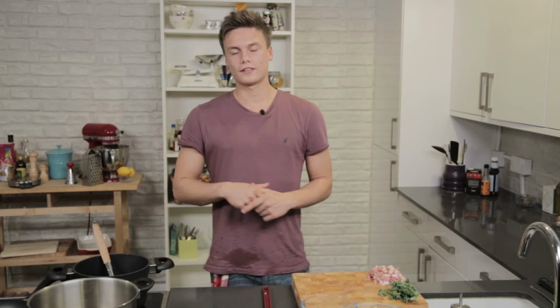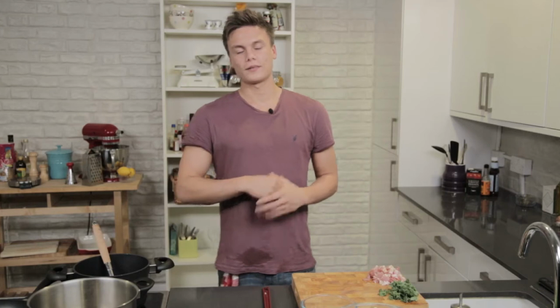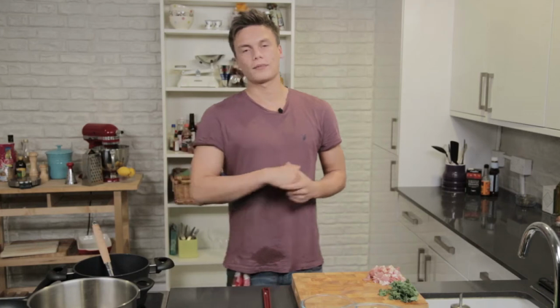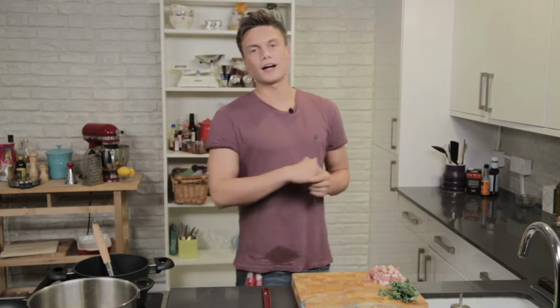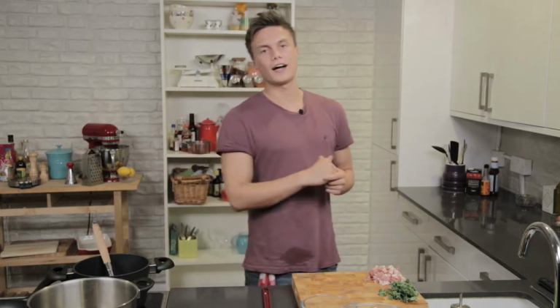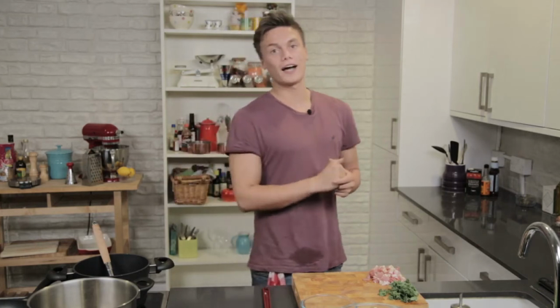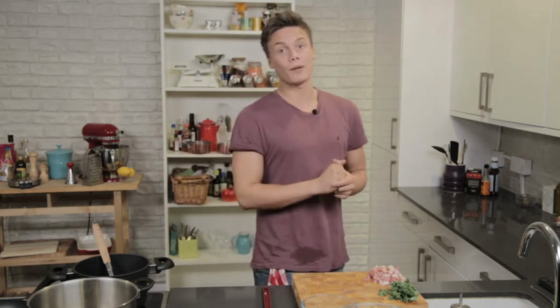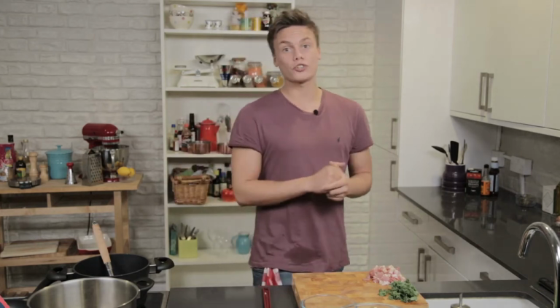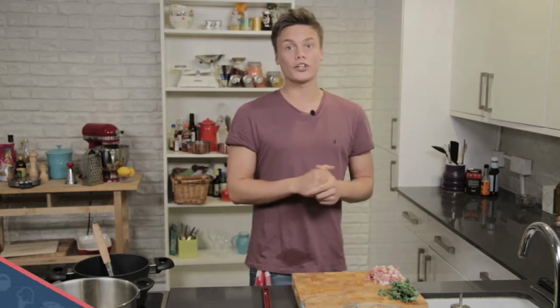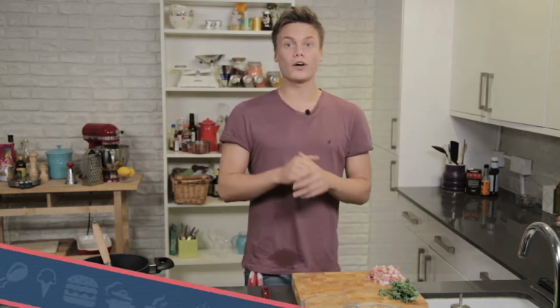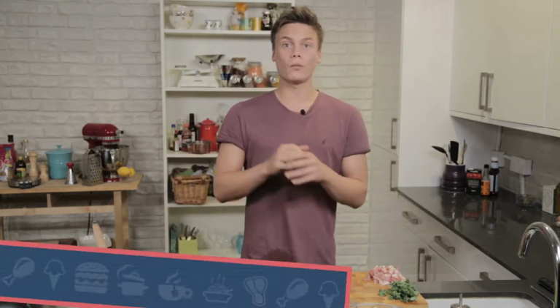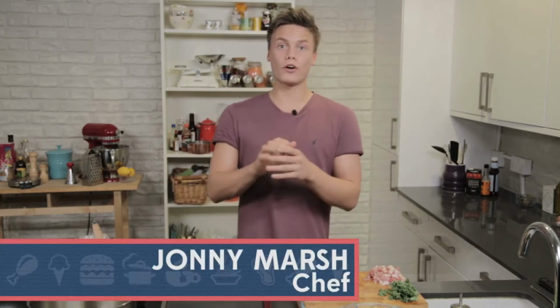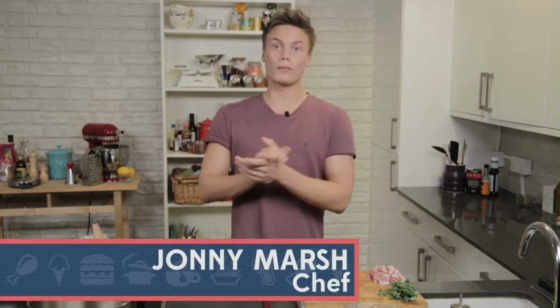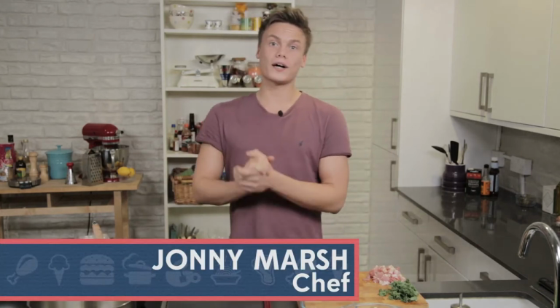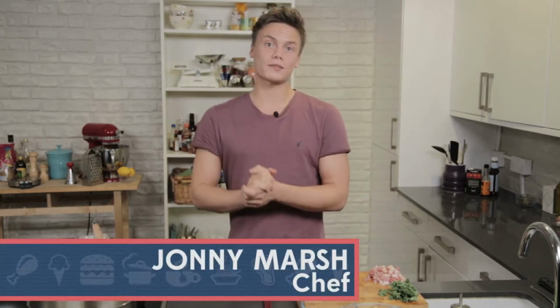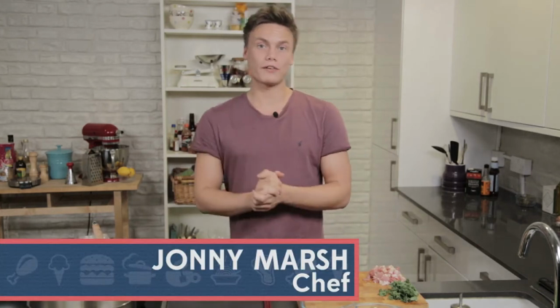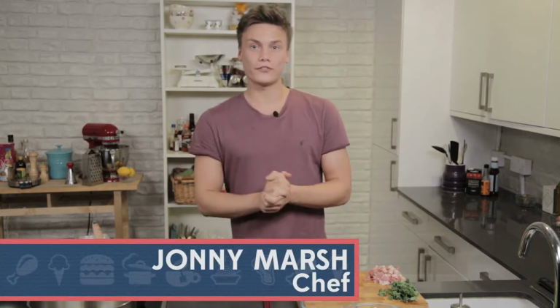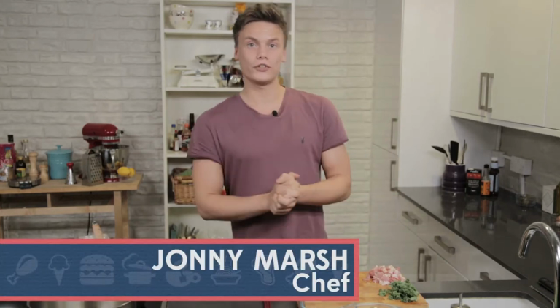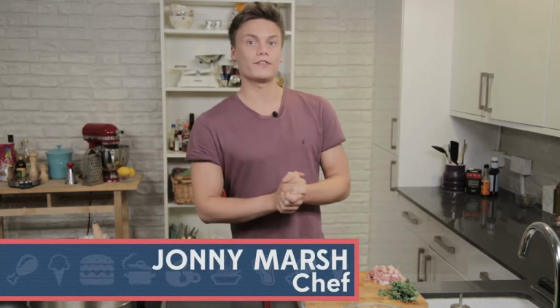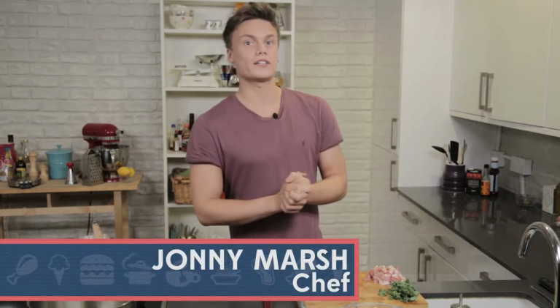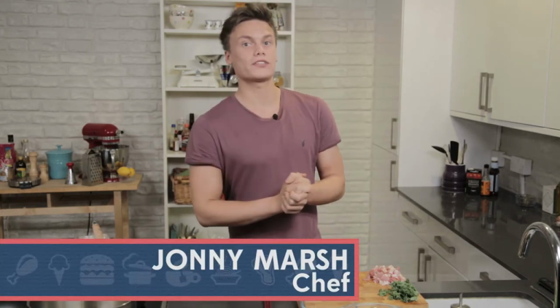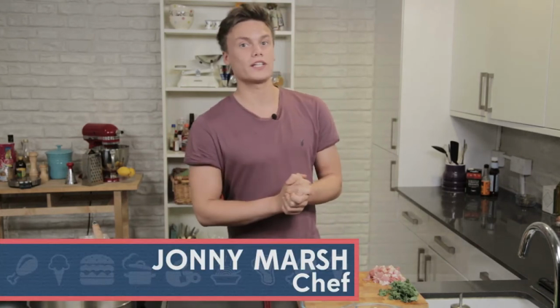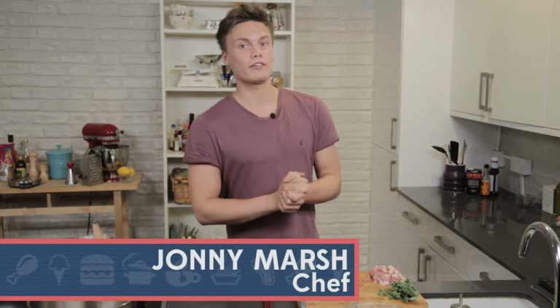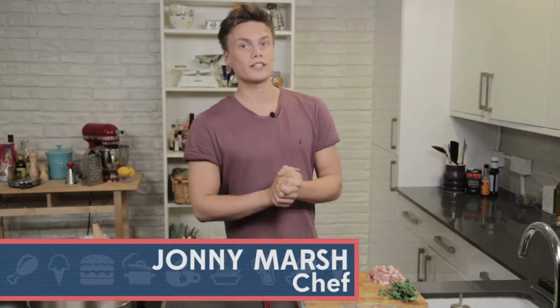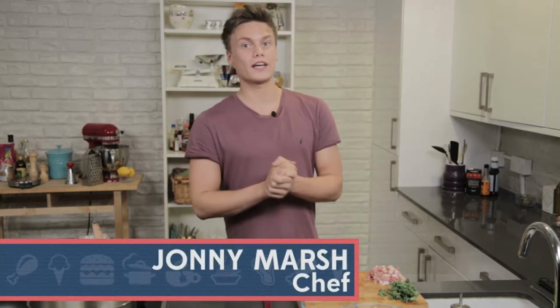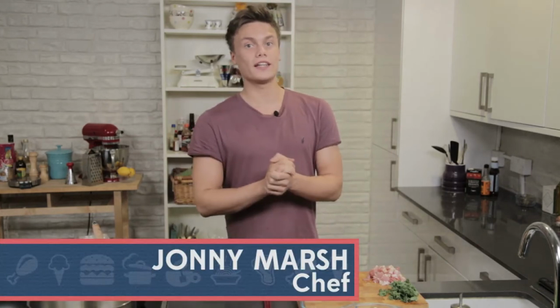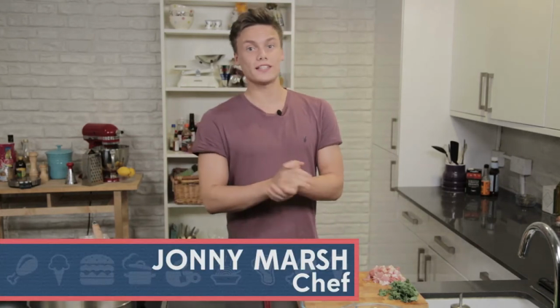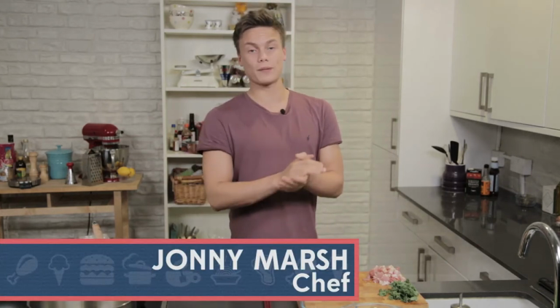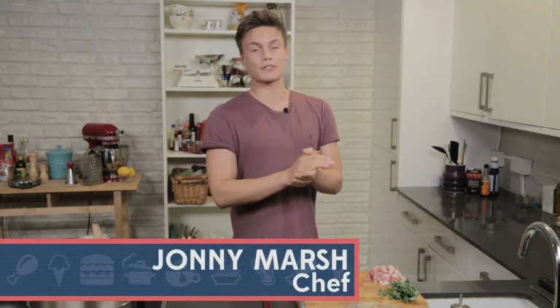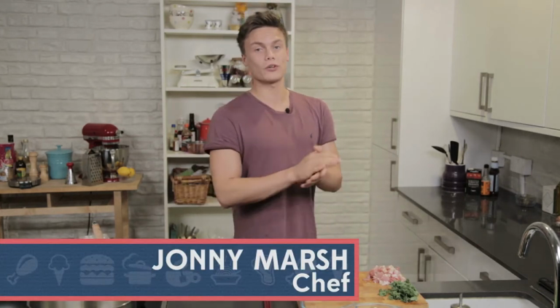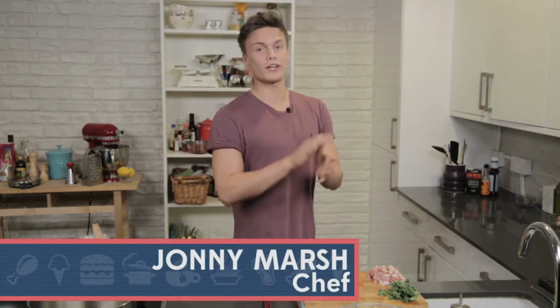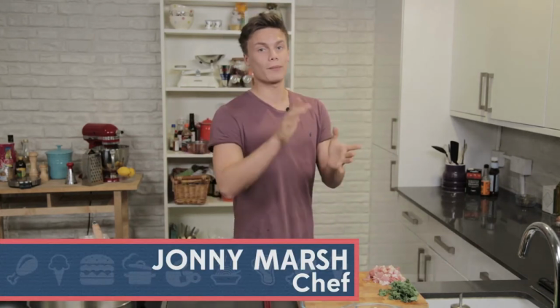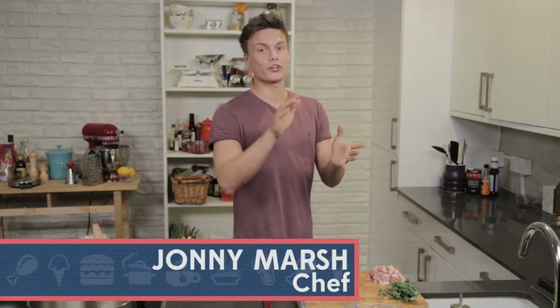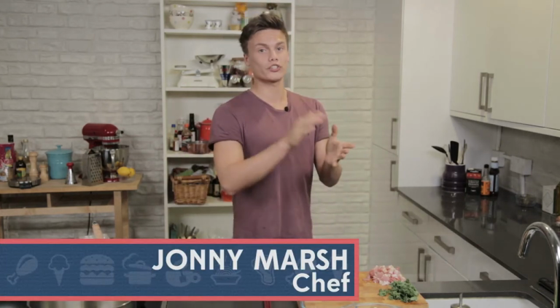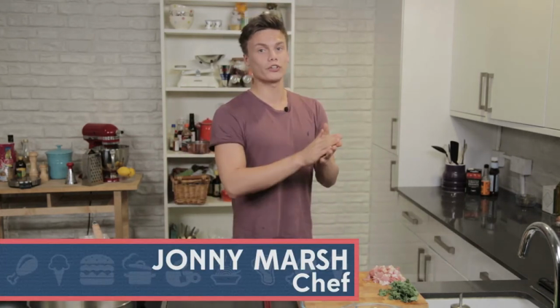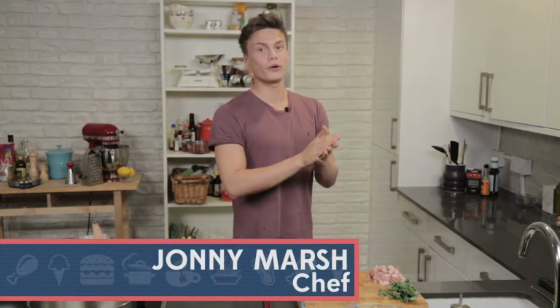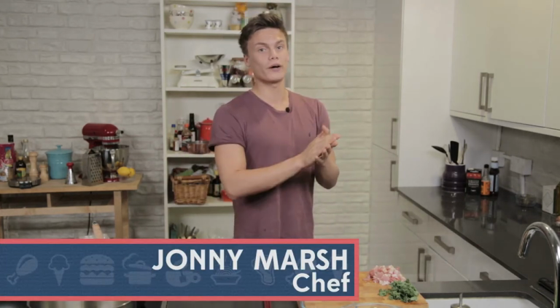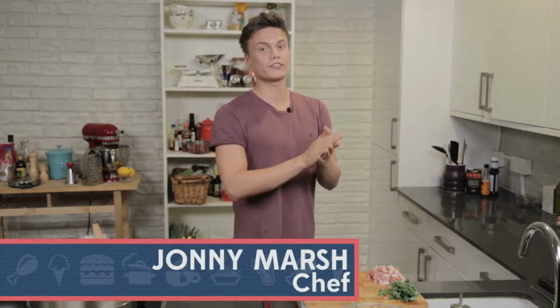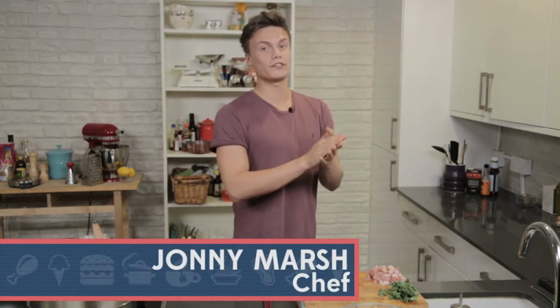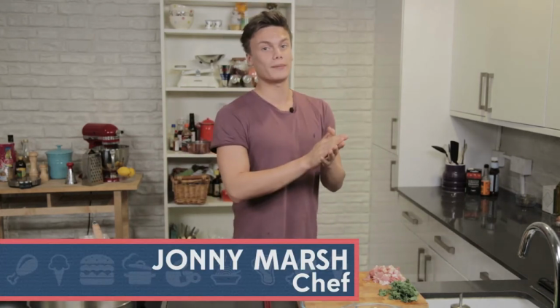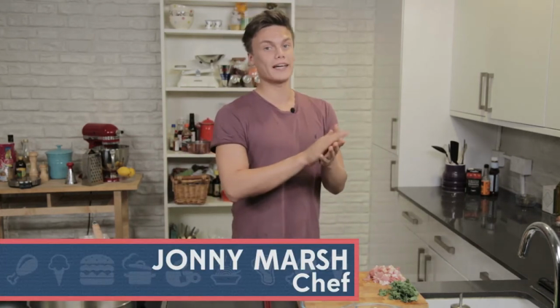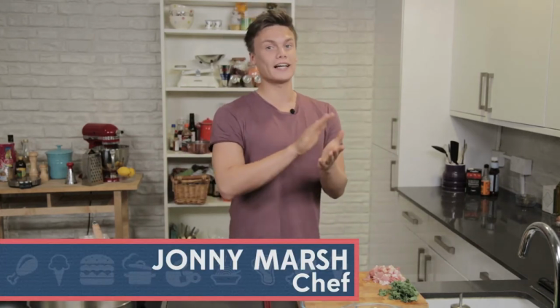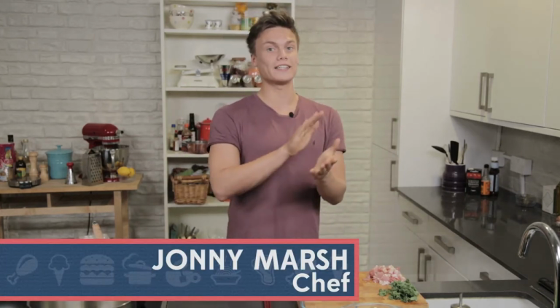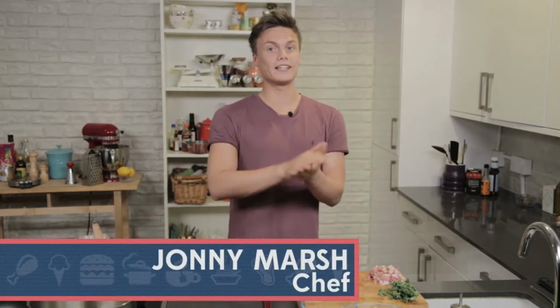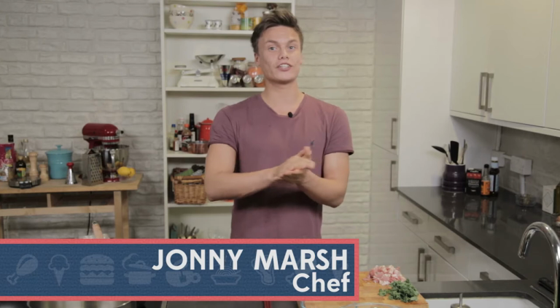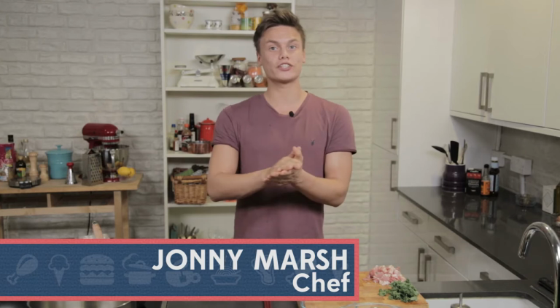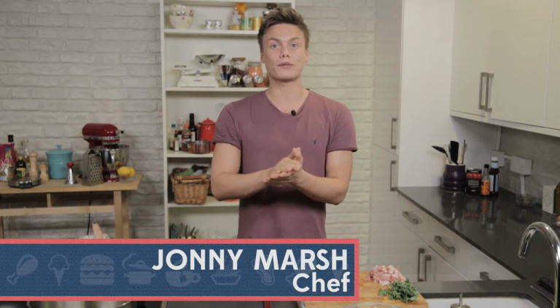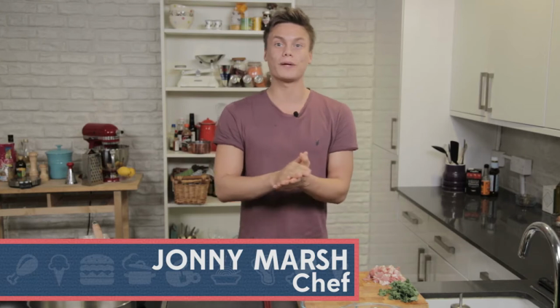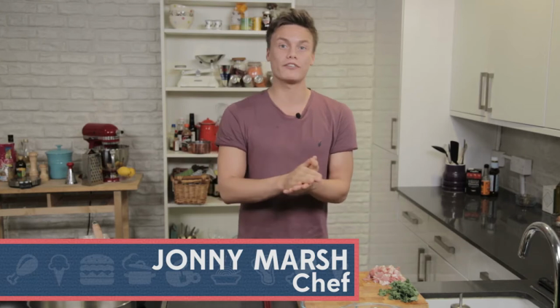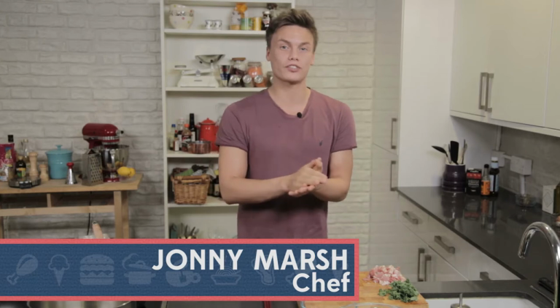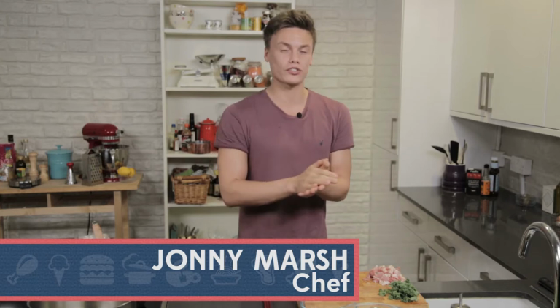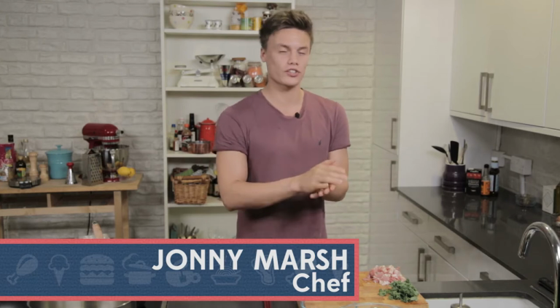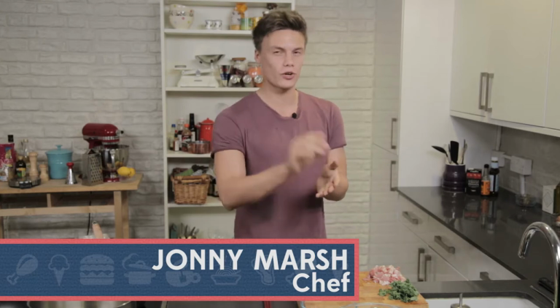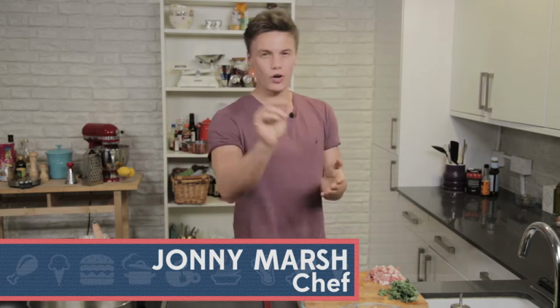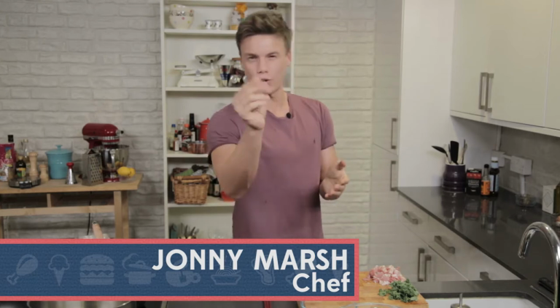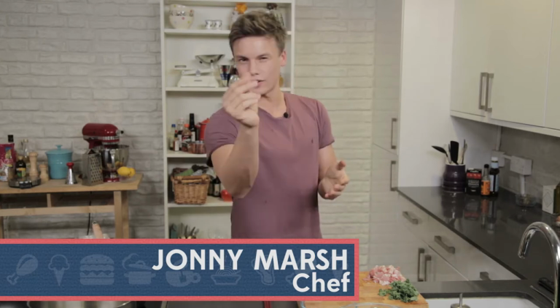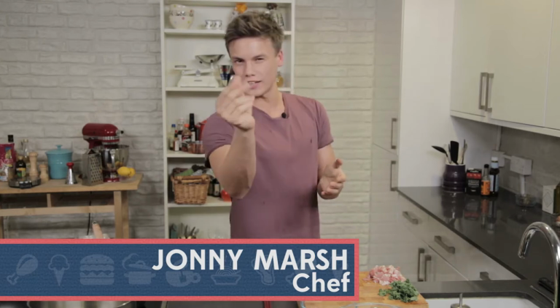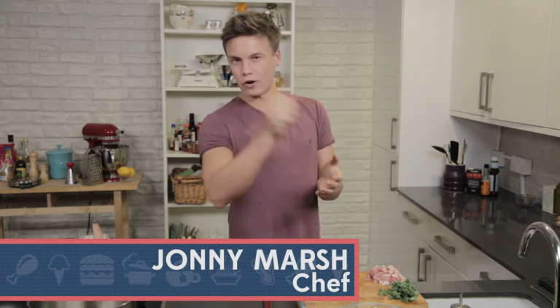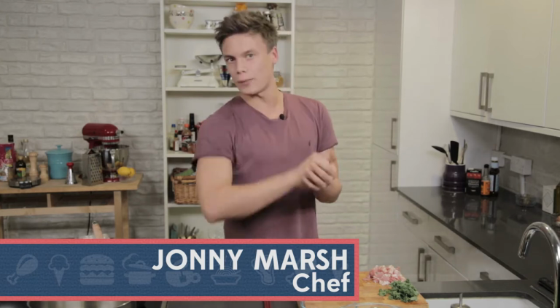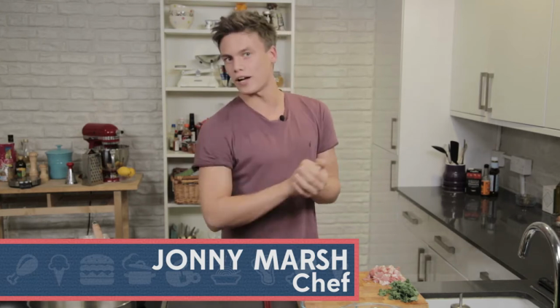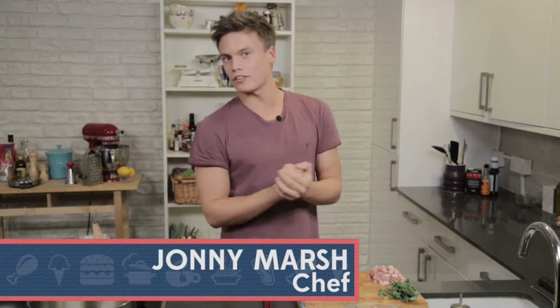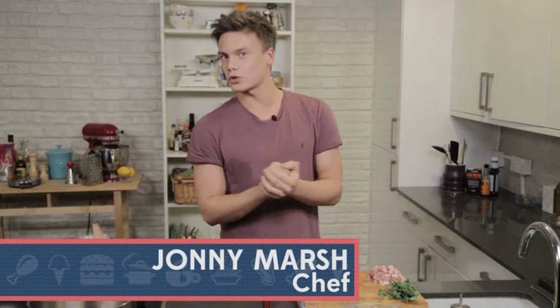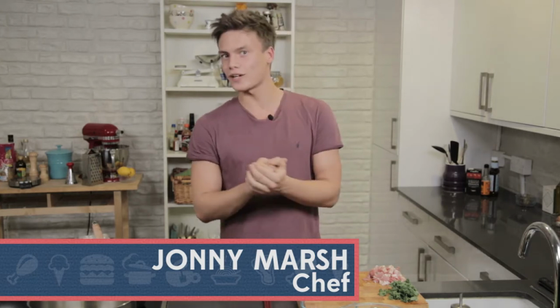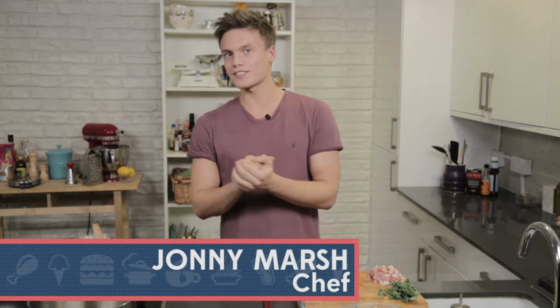Hi, I'm Jonny. Welcome back to my Food Fest series. In this episode, I'm going to show you how to make a delicious pea risotto with a little bit of a twist.